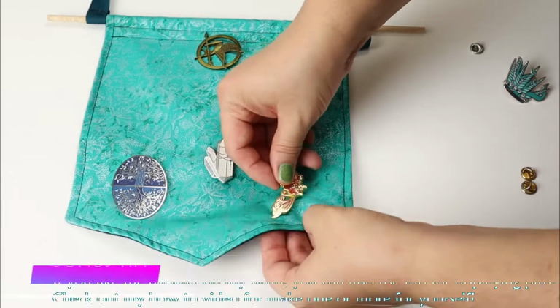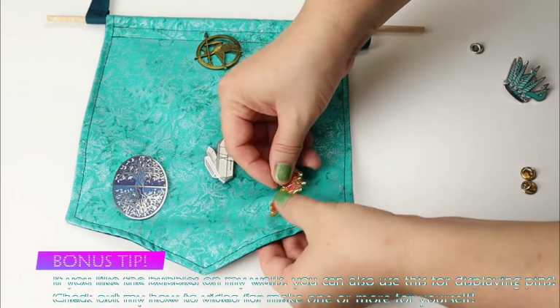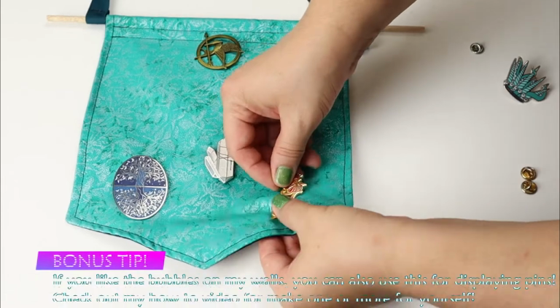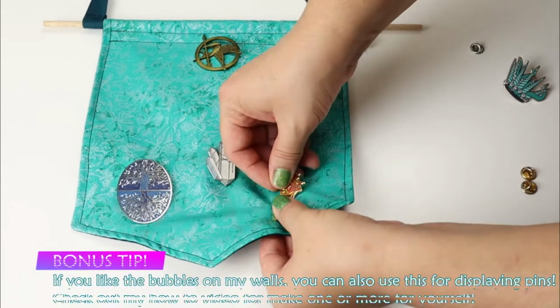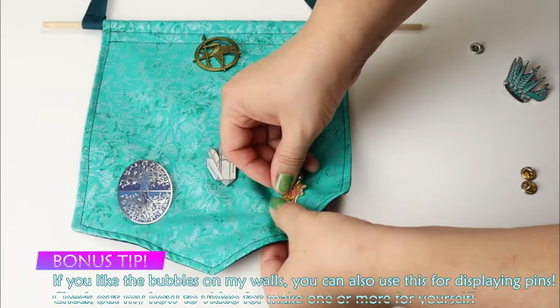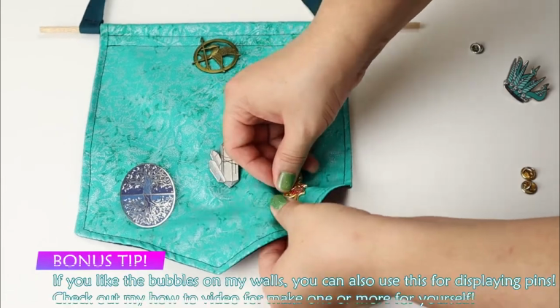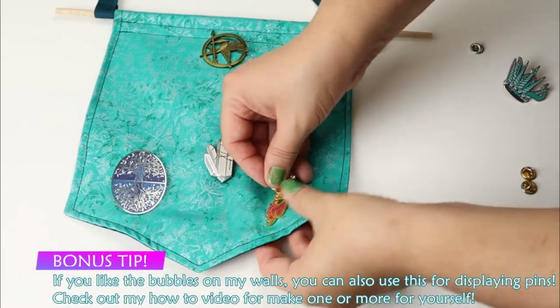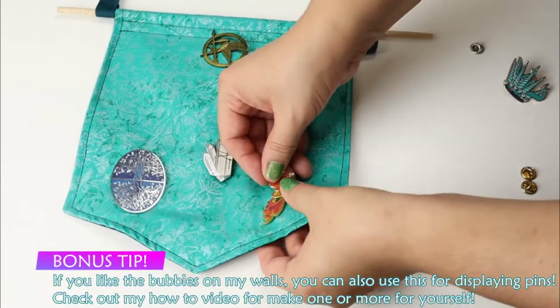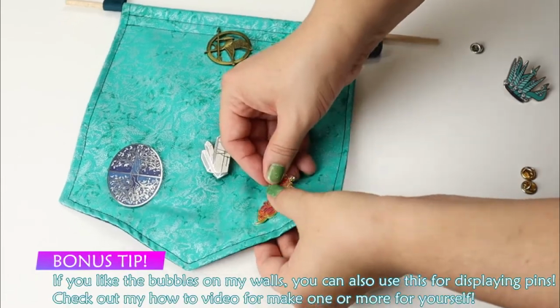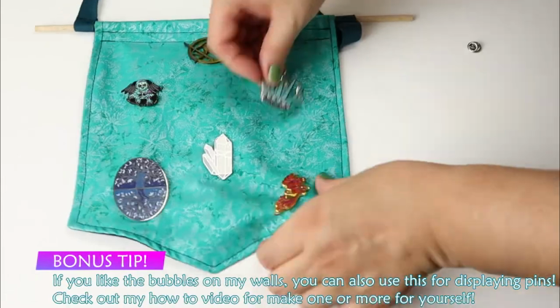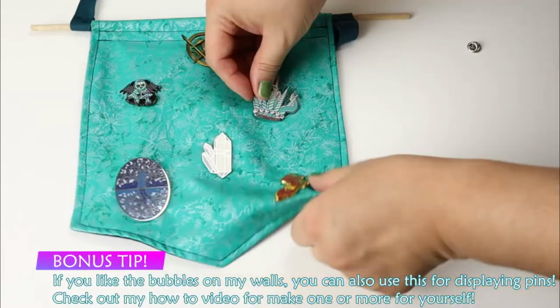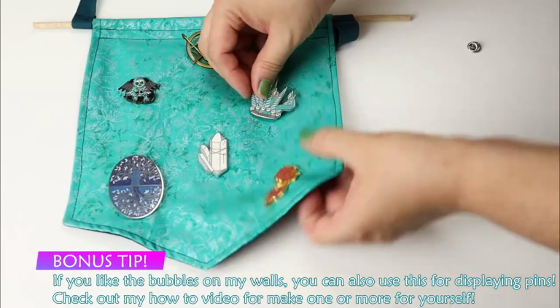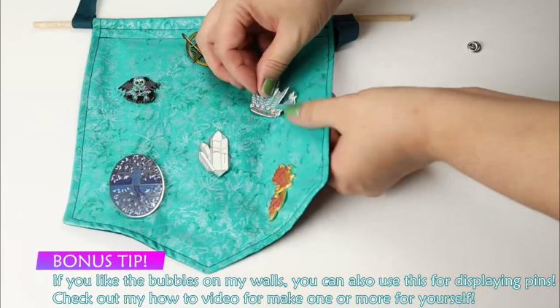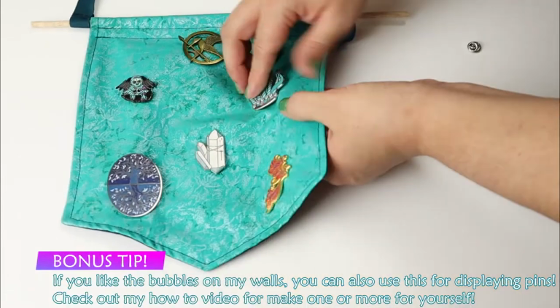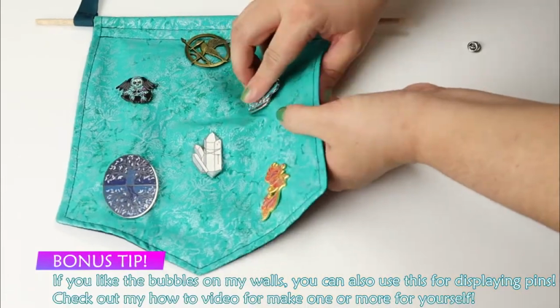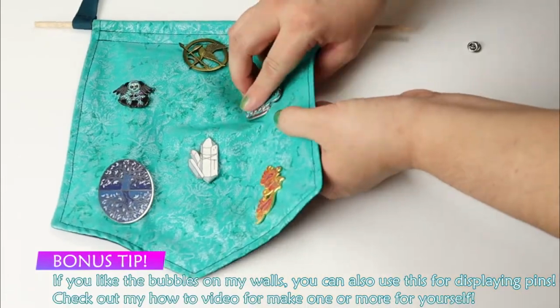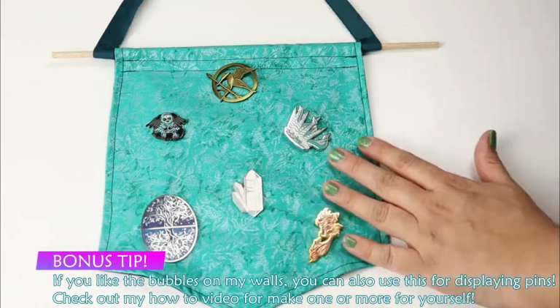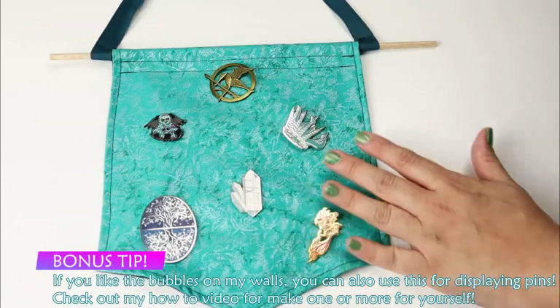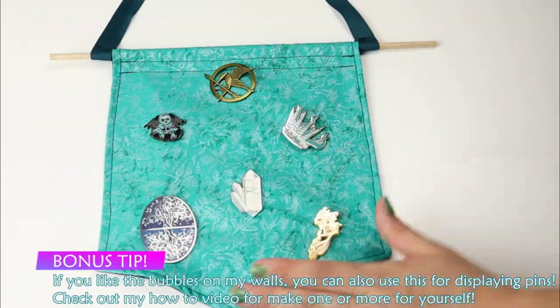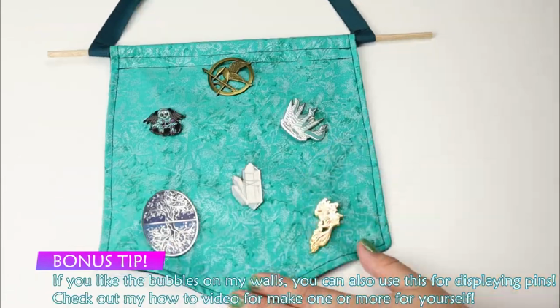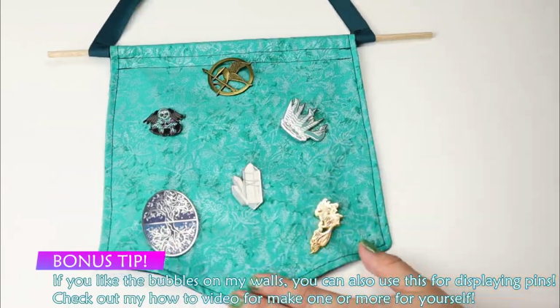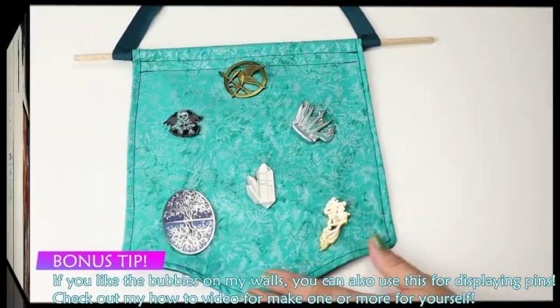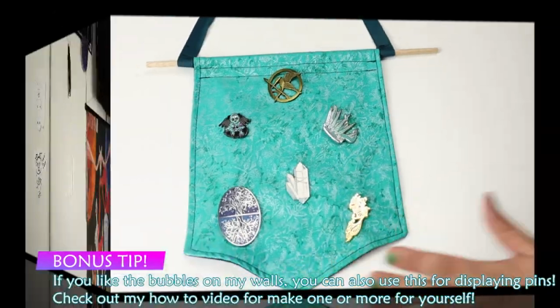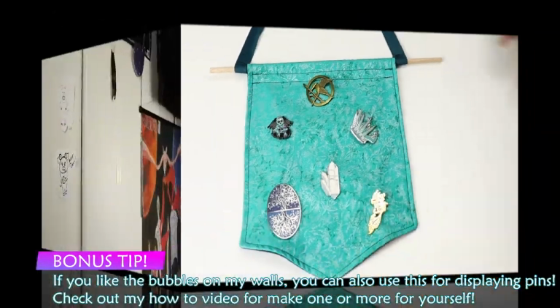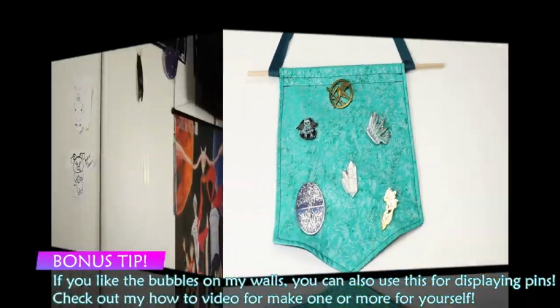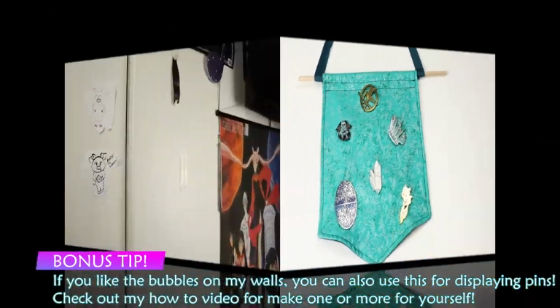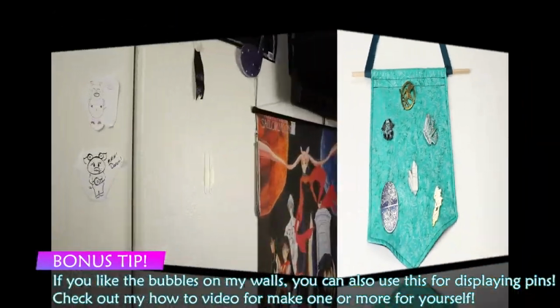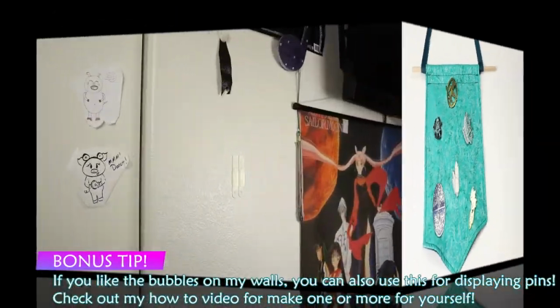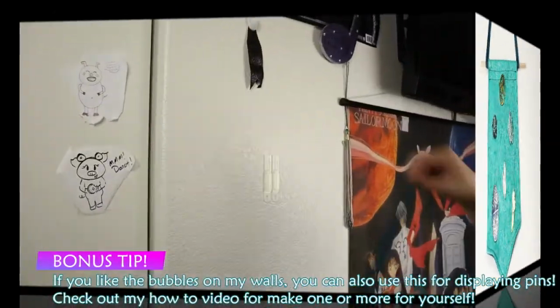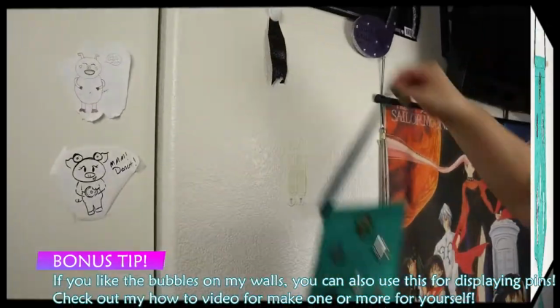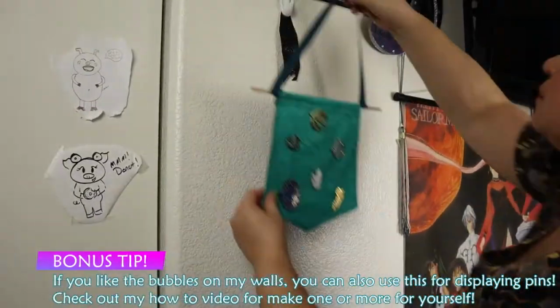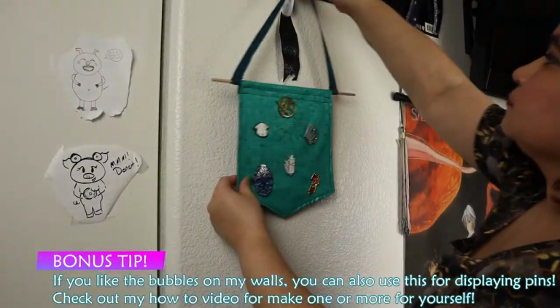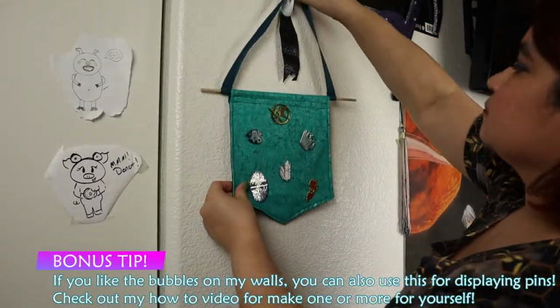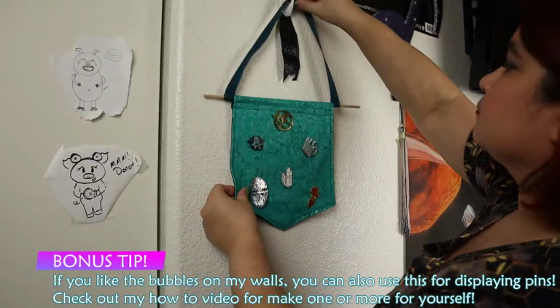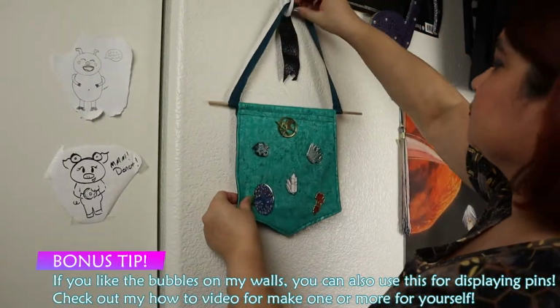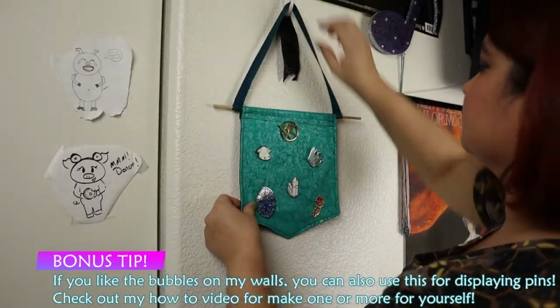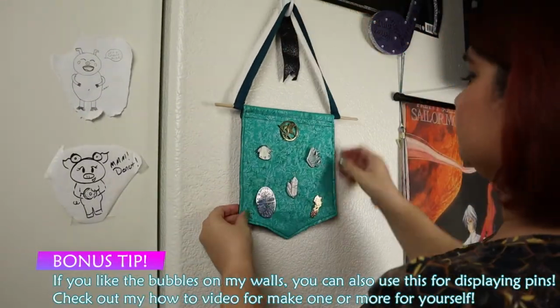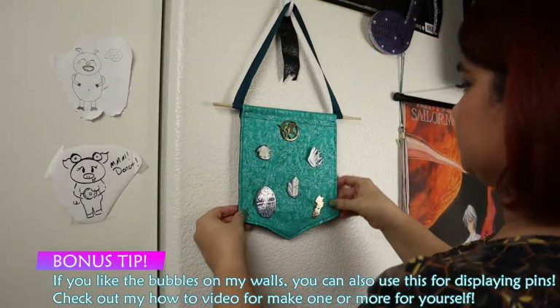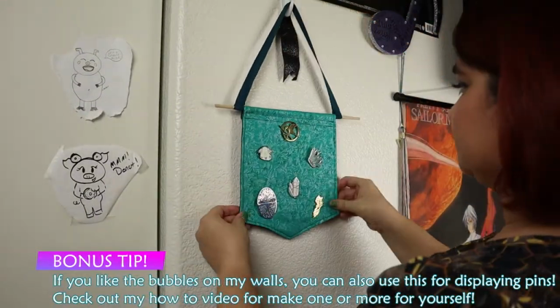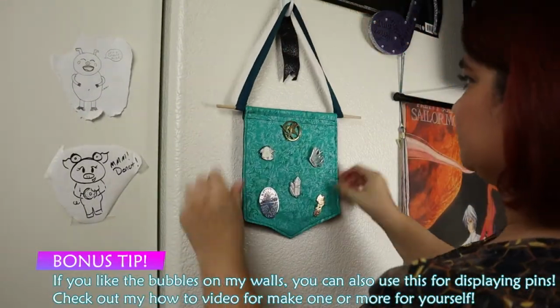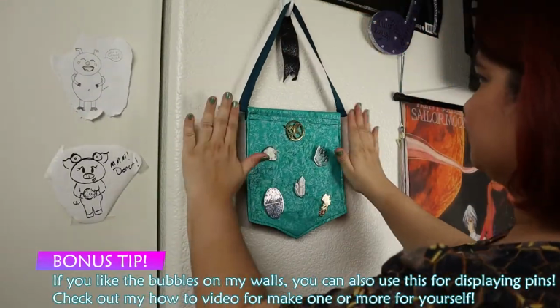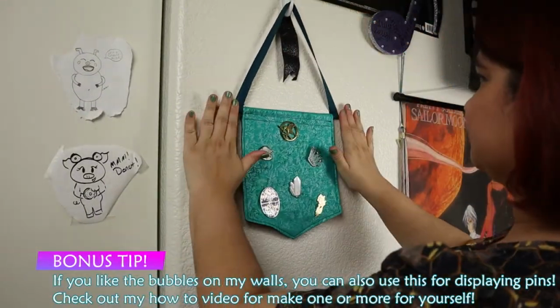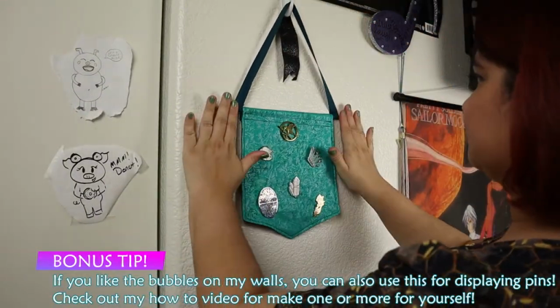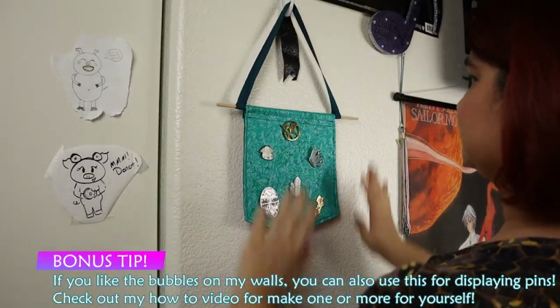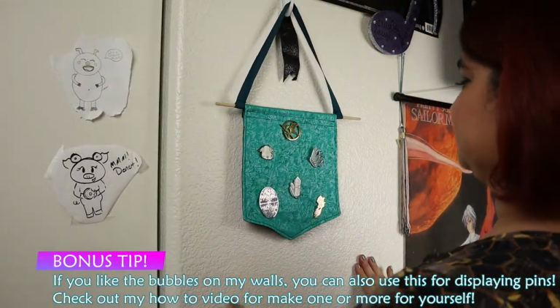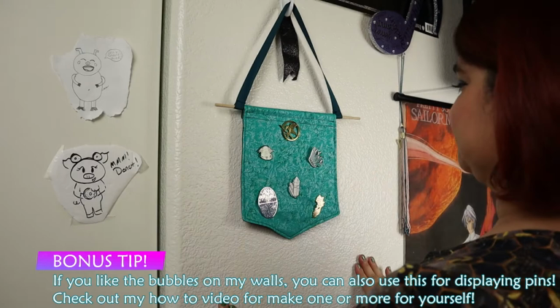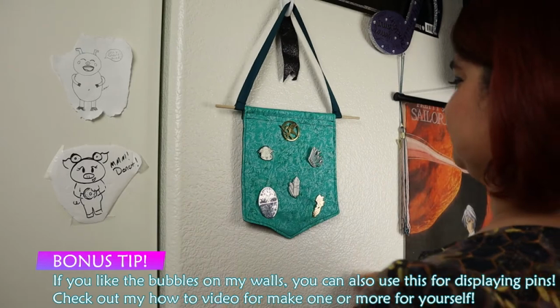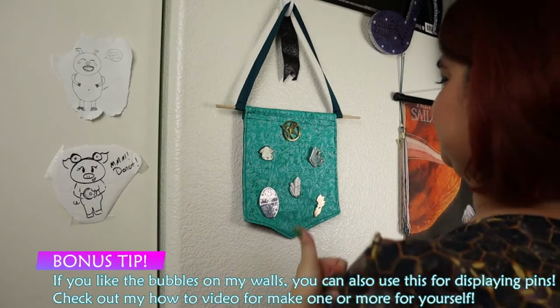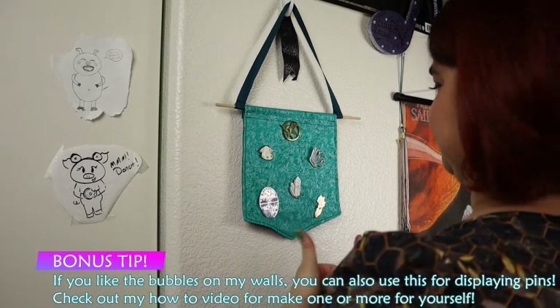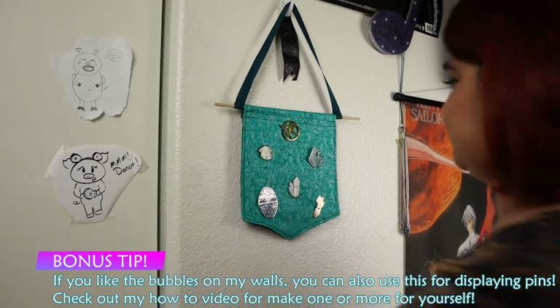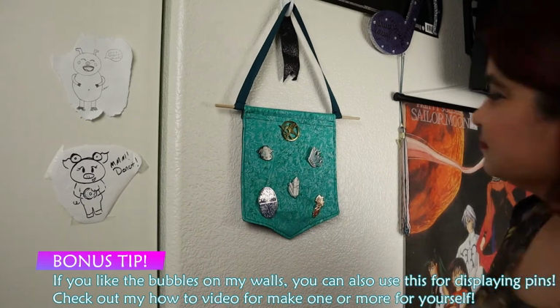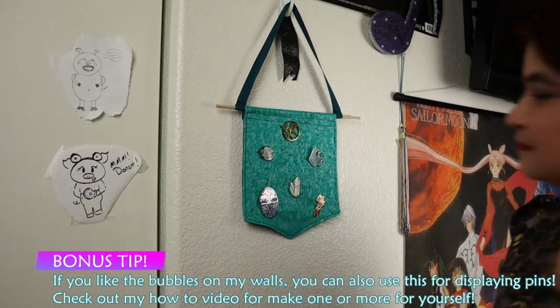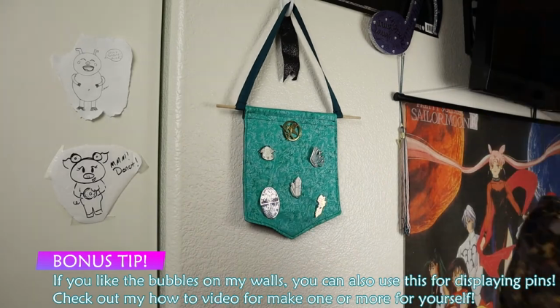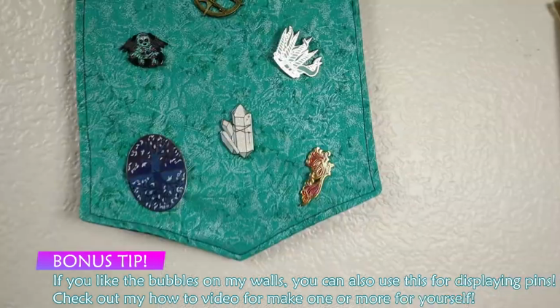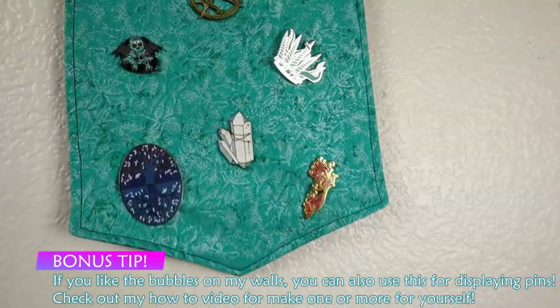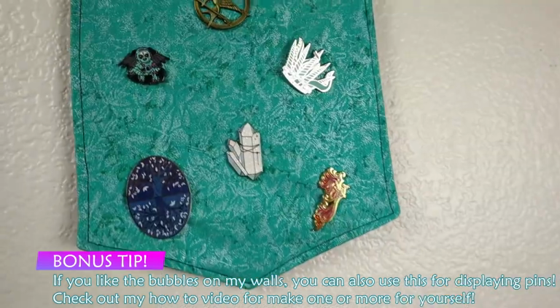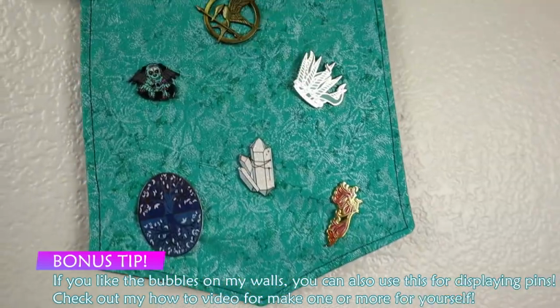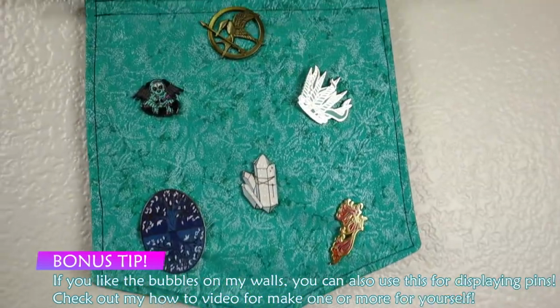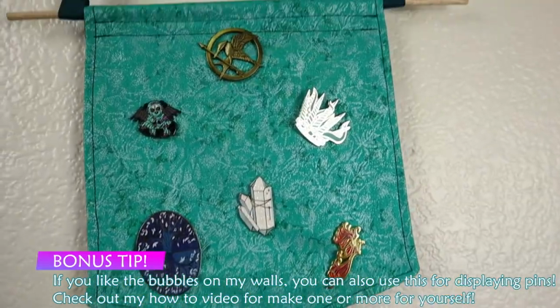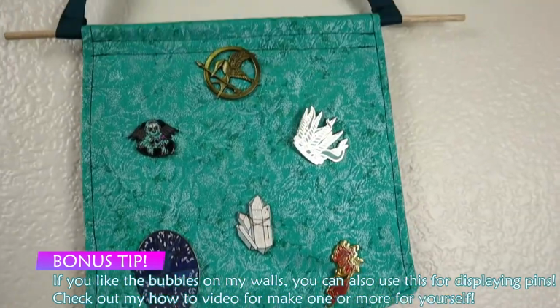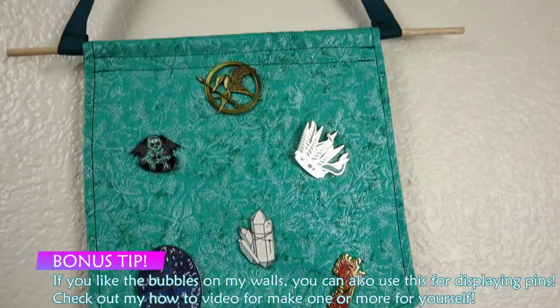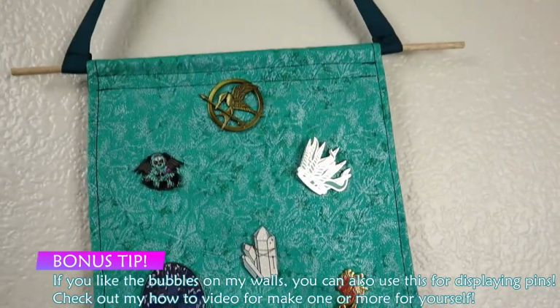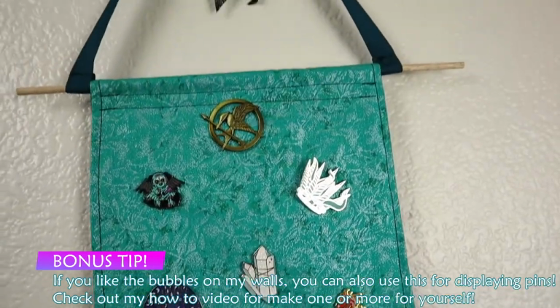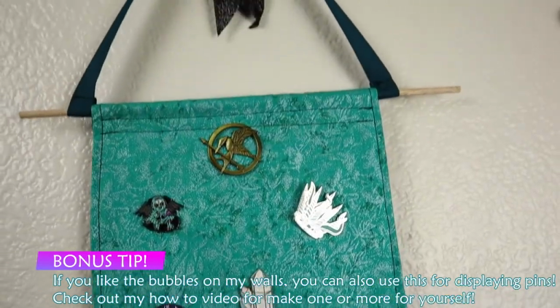Bonus tip: if you like the bubbles on my wall, you can also use those for displaying pins. Check out my how-to video for making one or more for yourself.